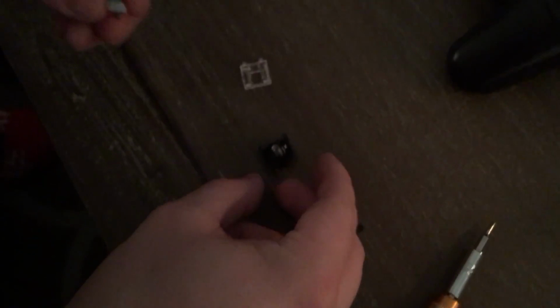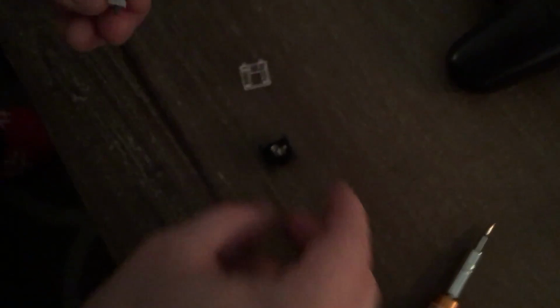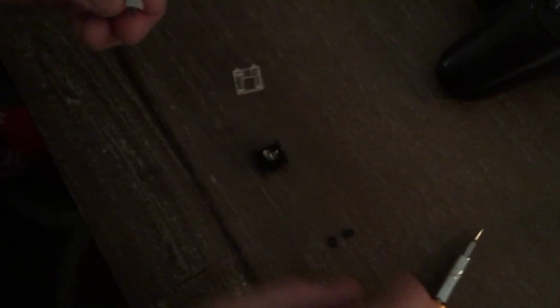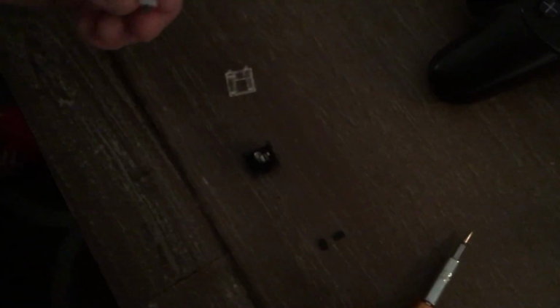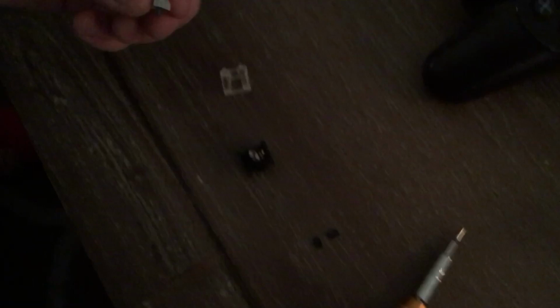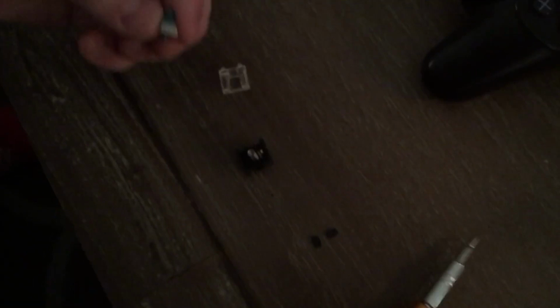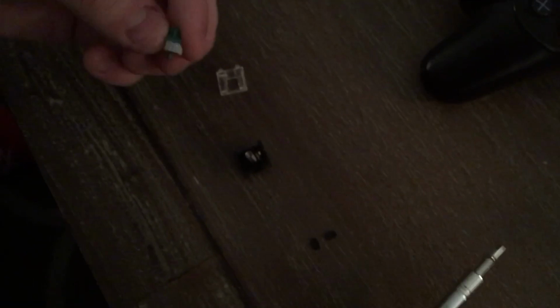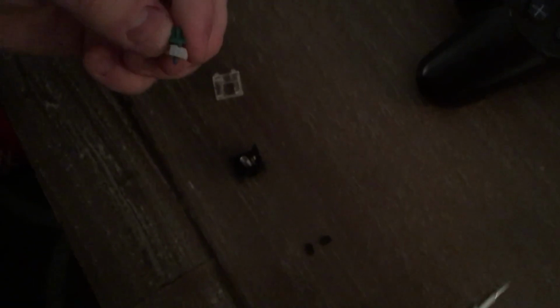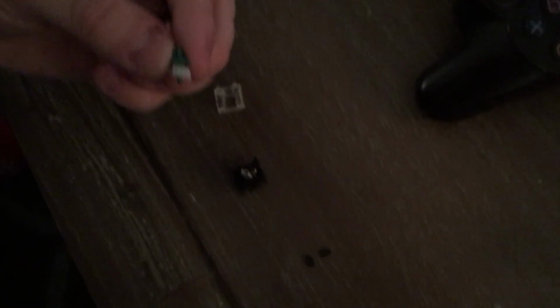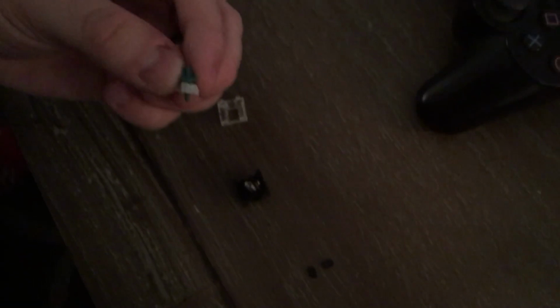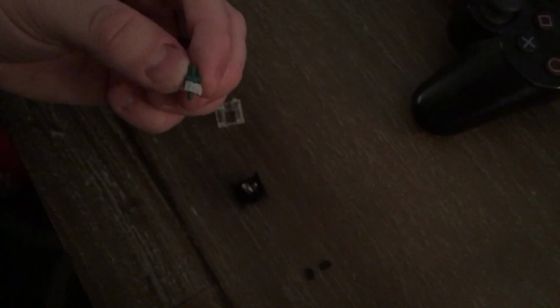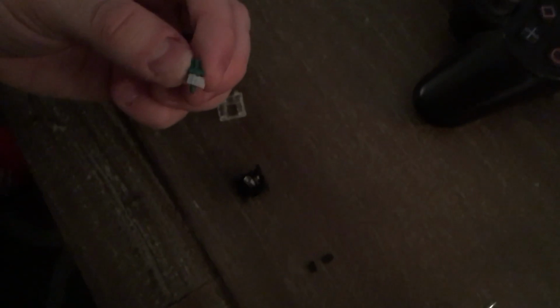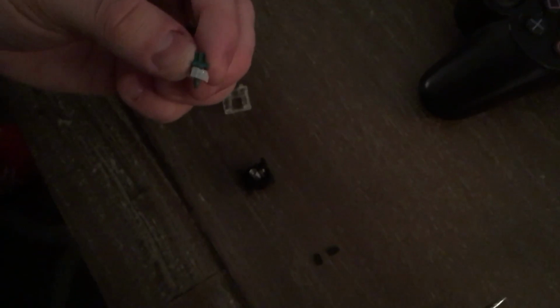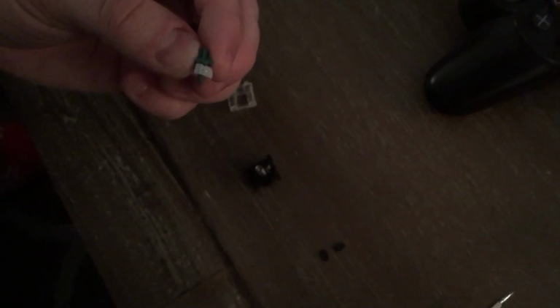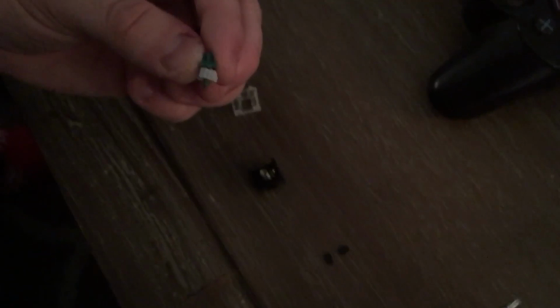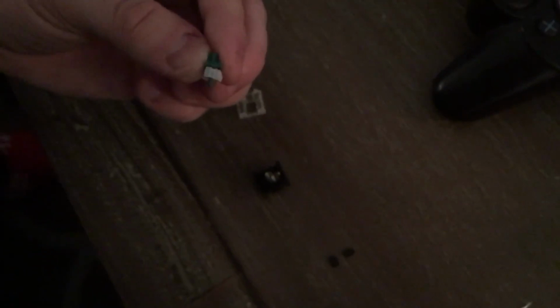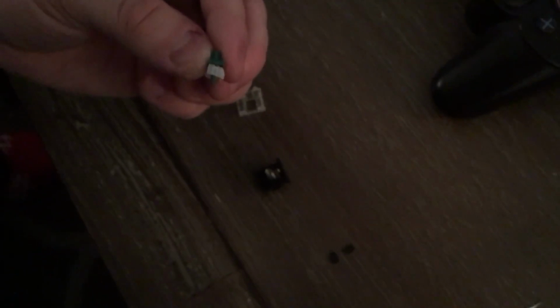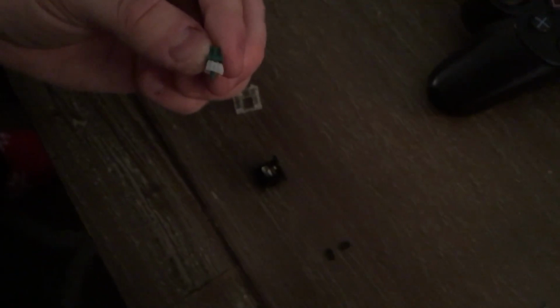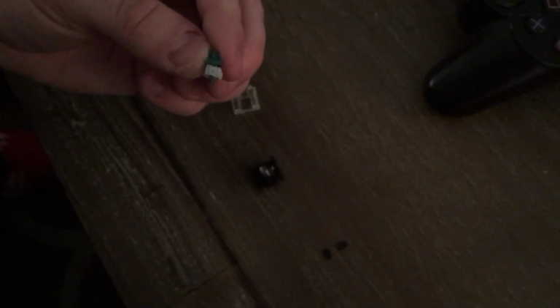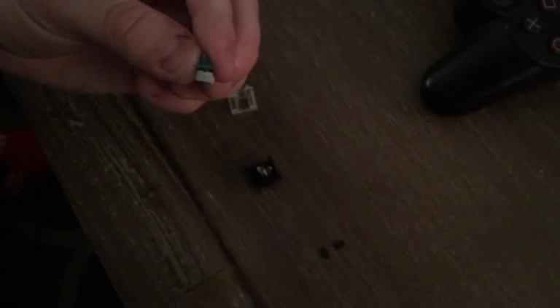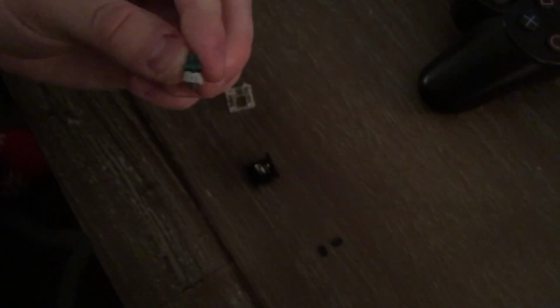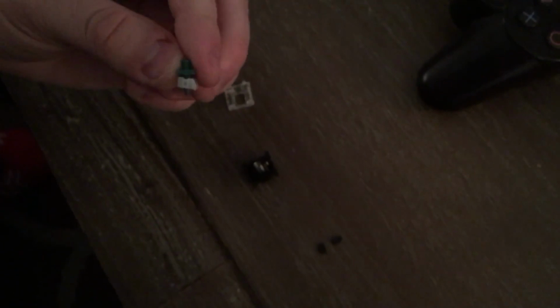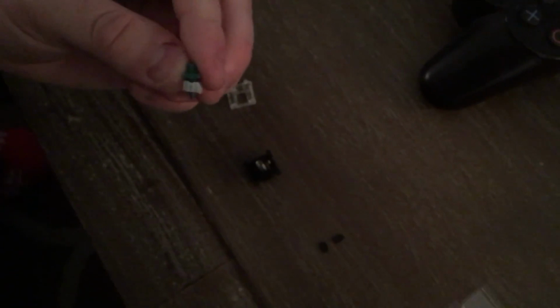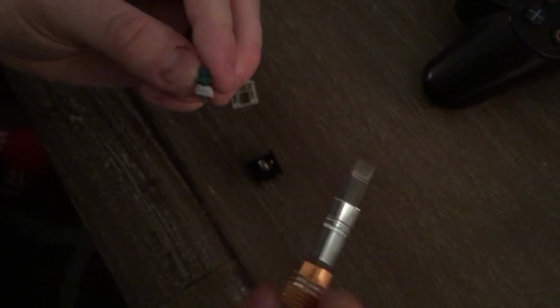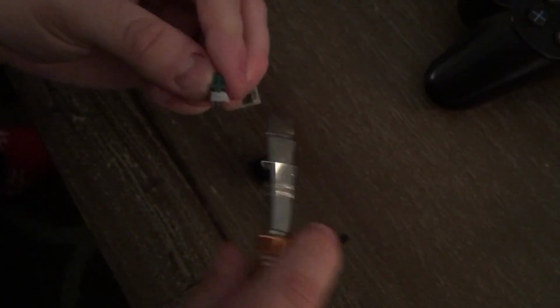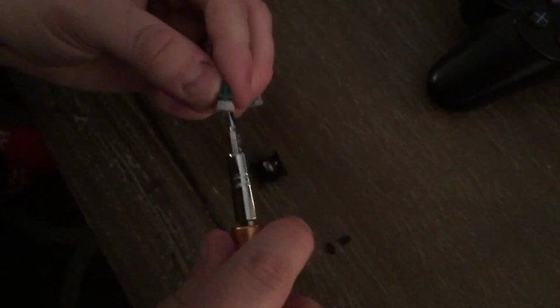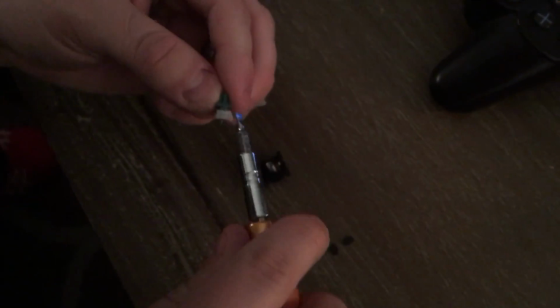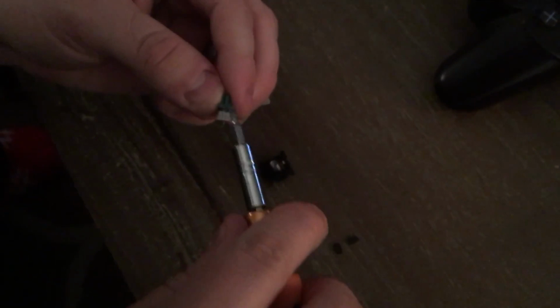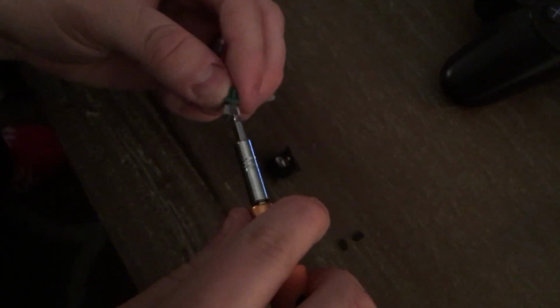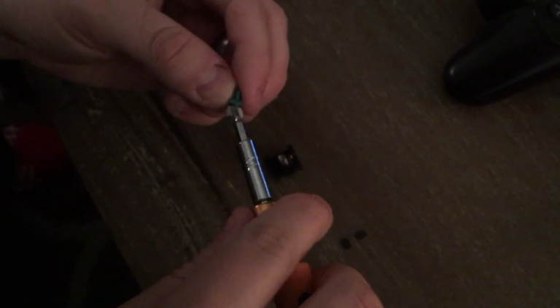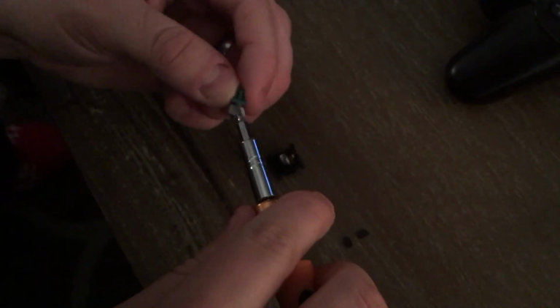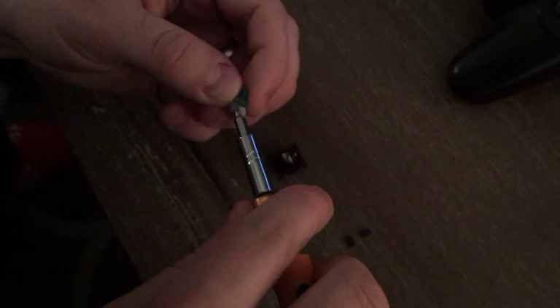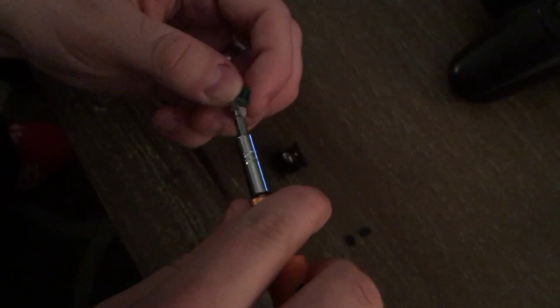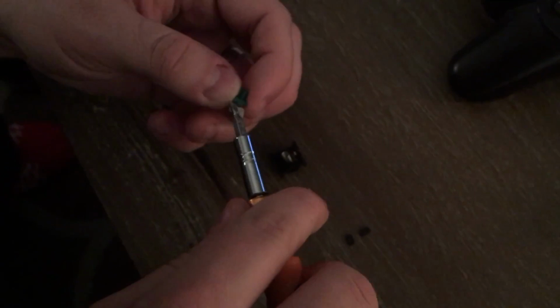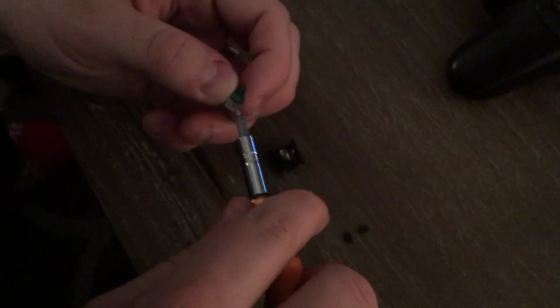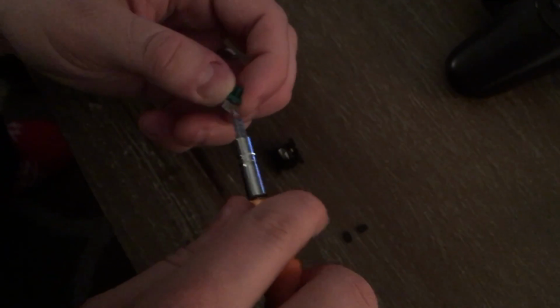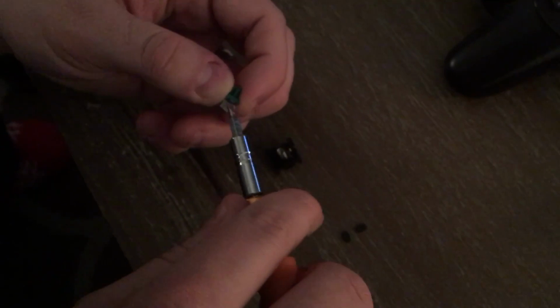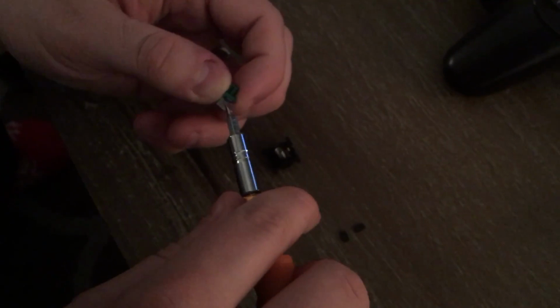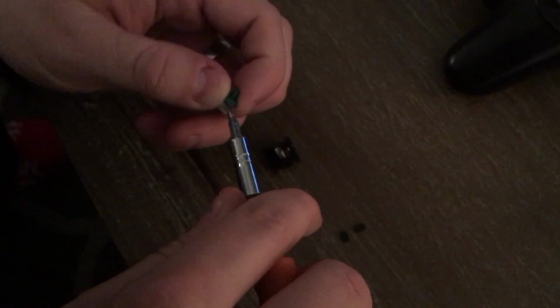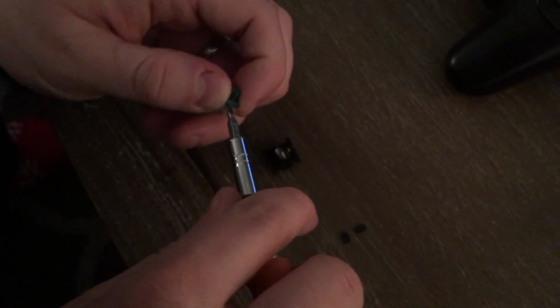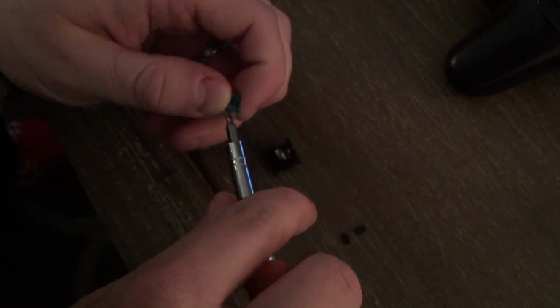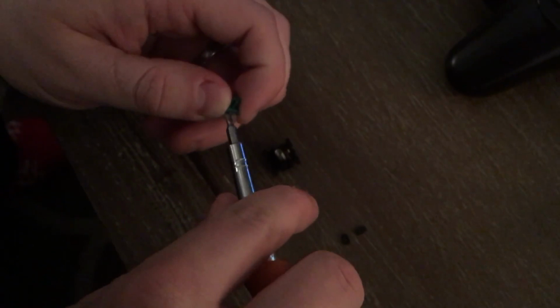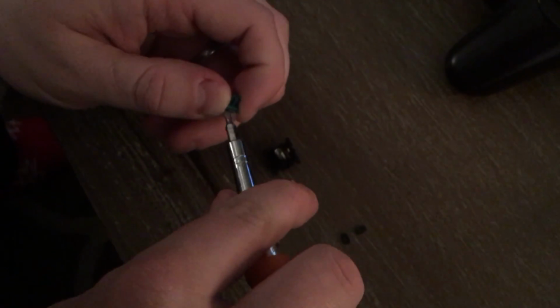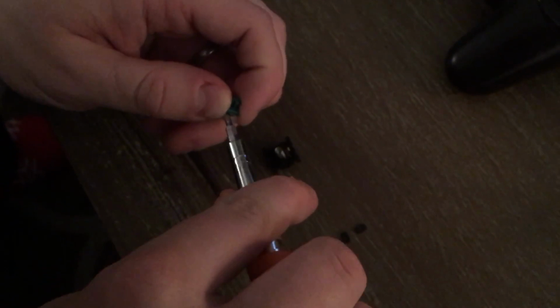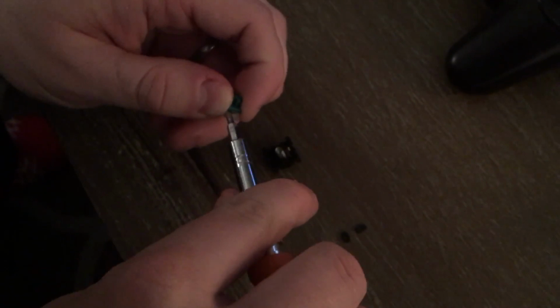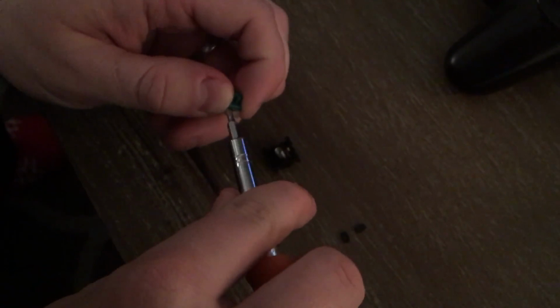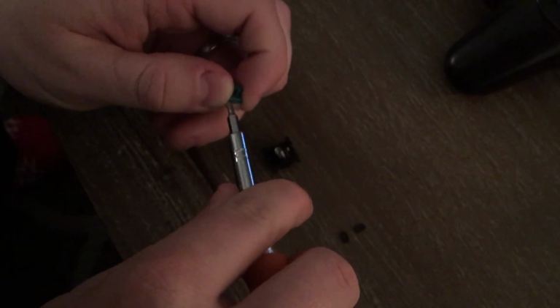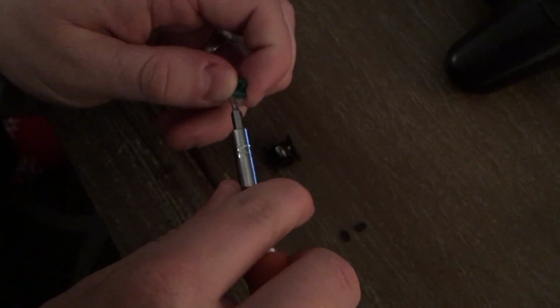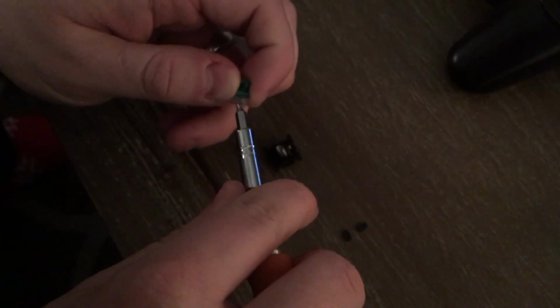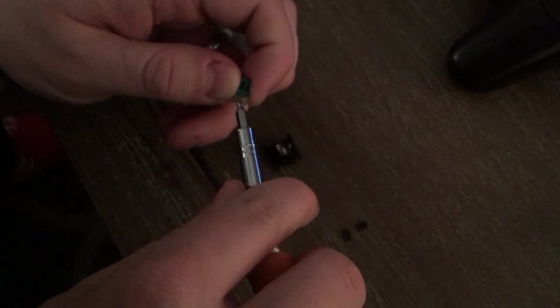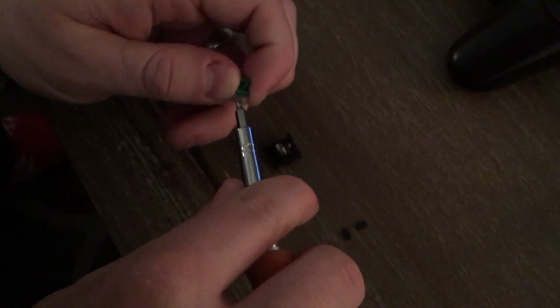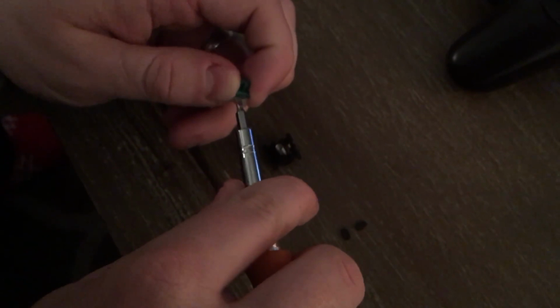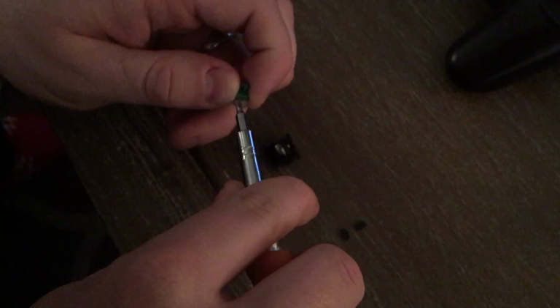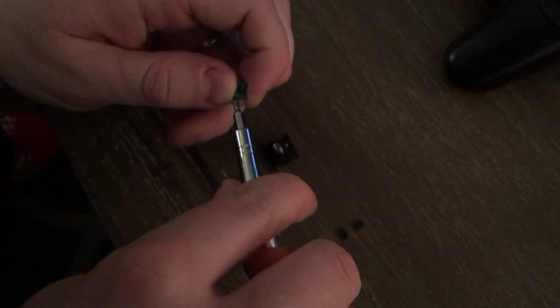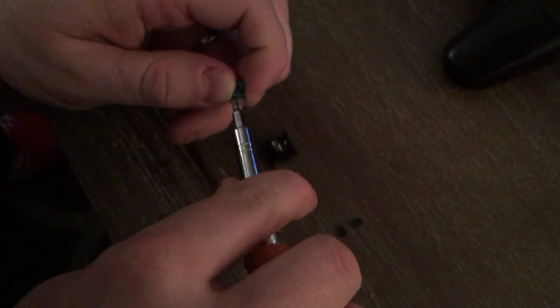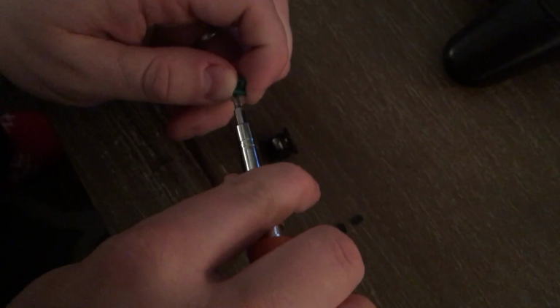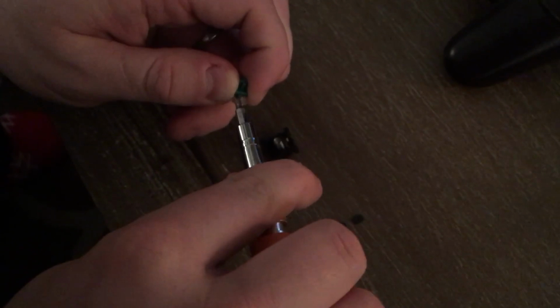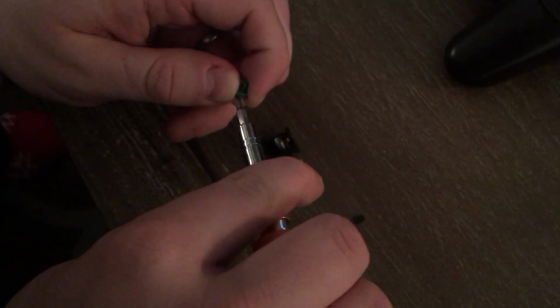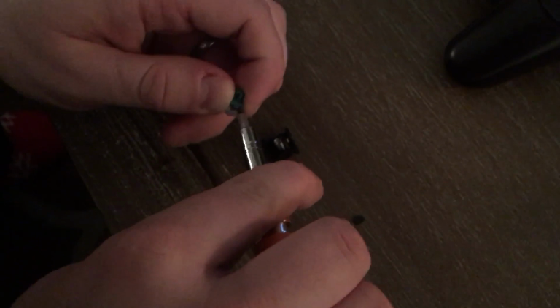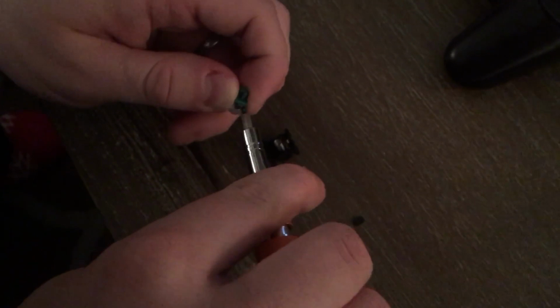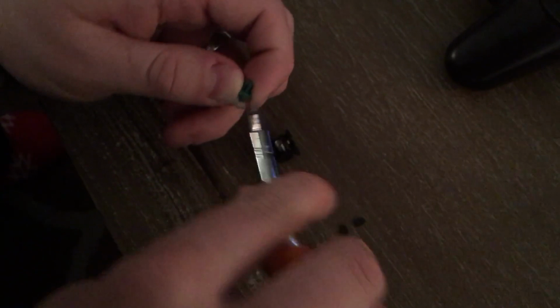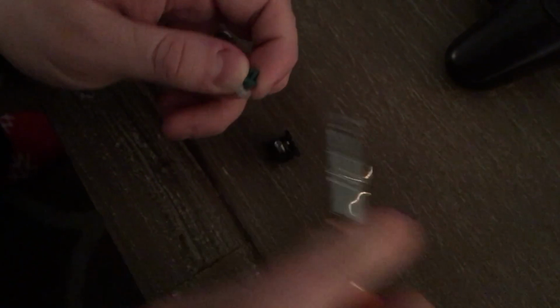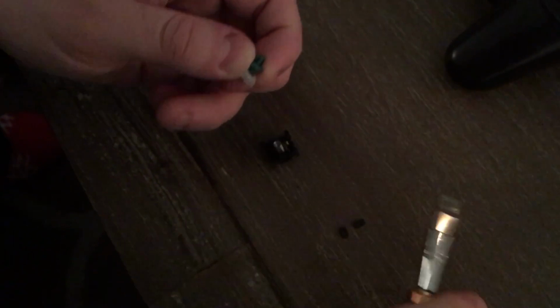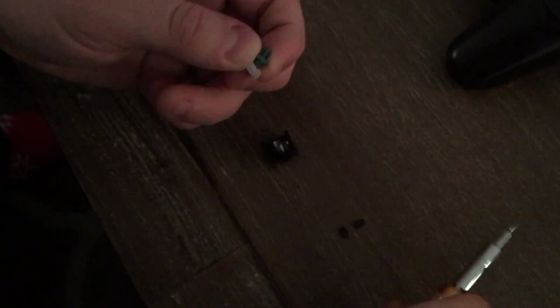So with the switch open, you'll take this piece and you need to pry off the white piece.